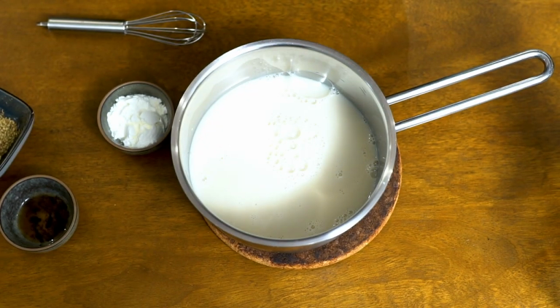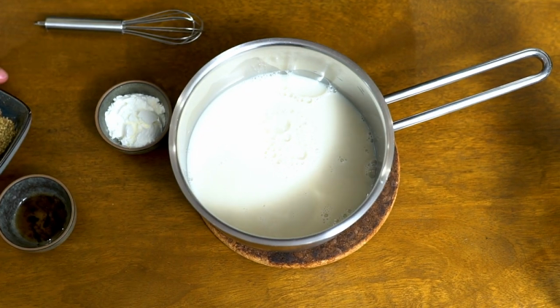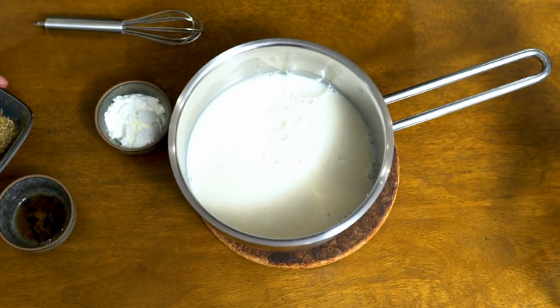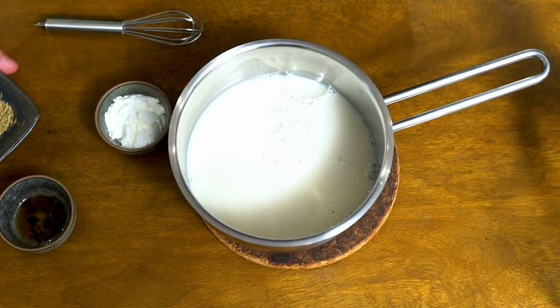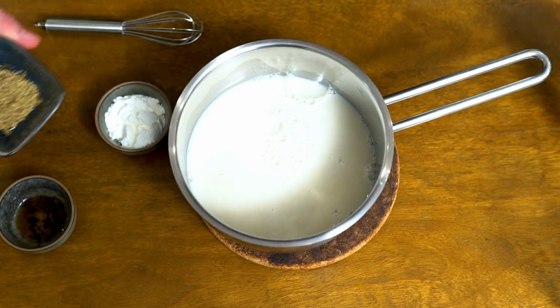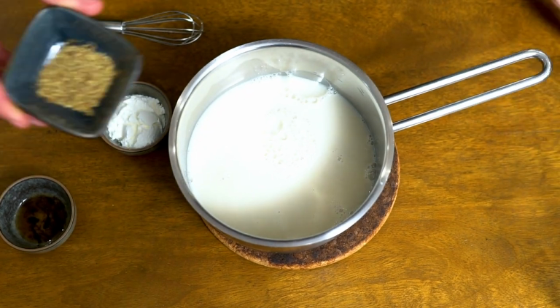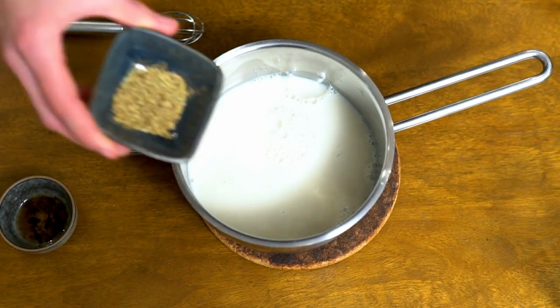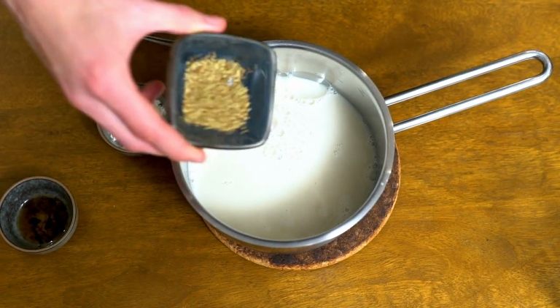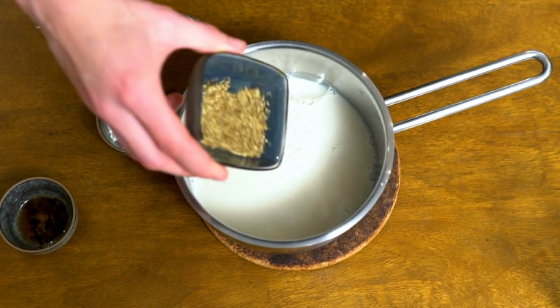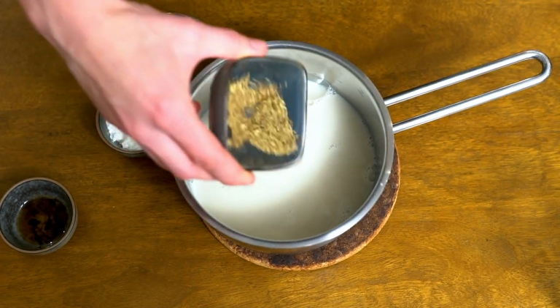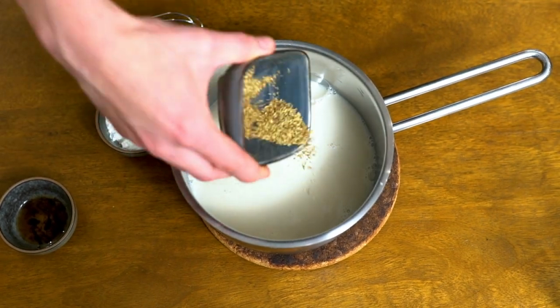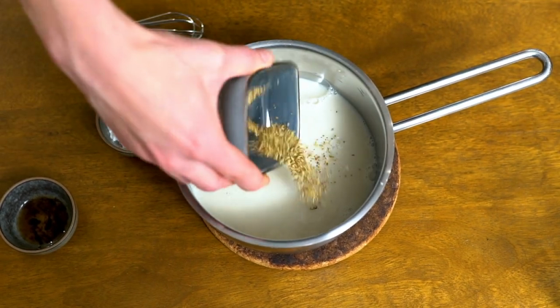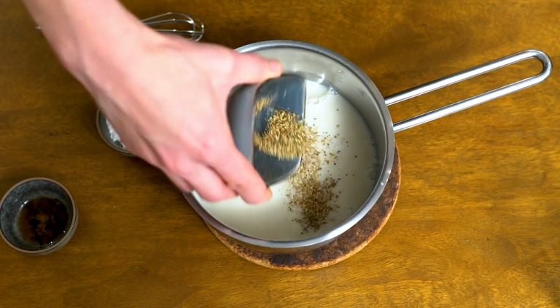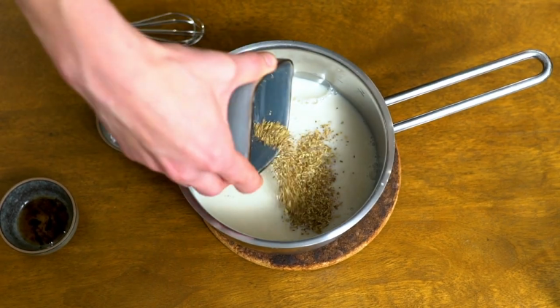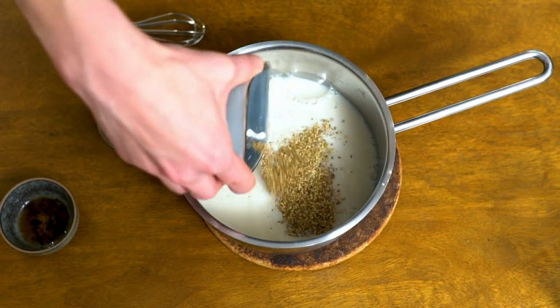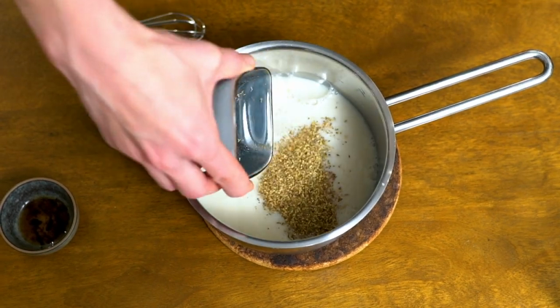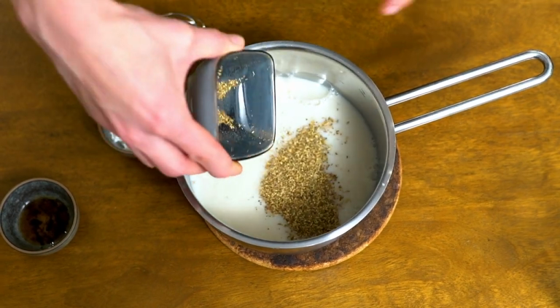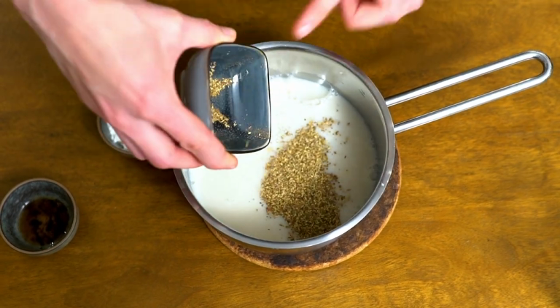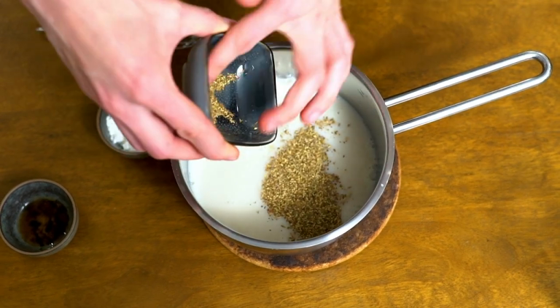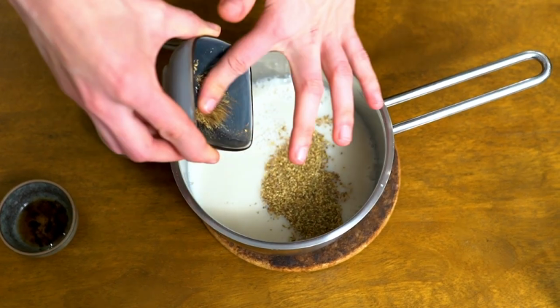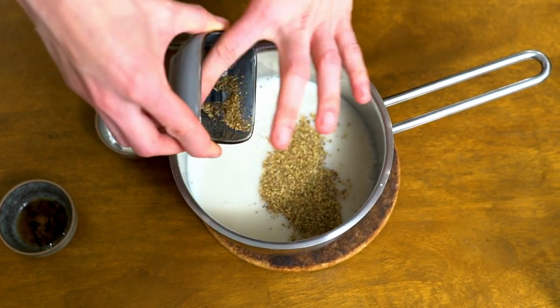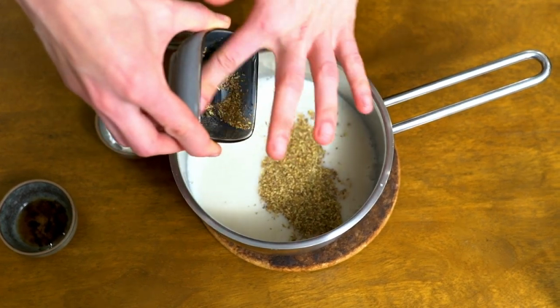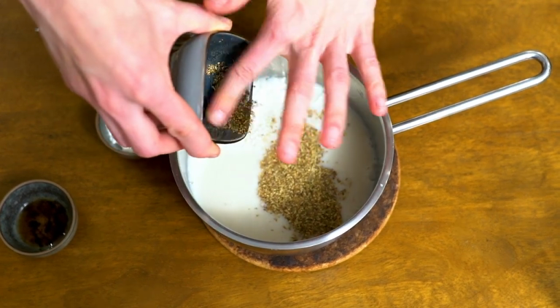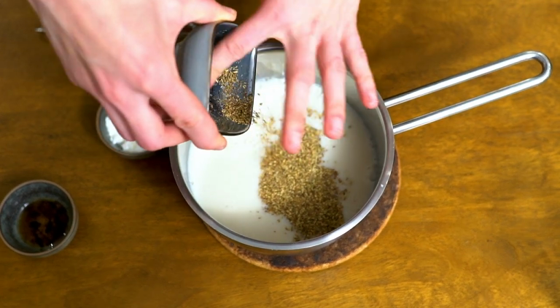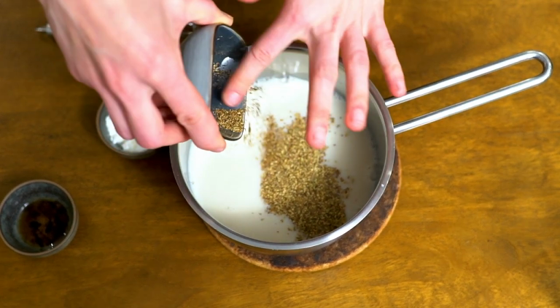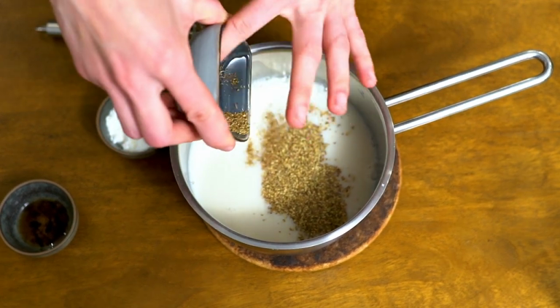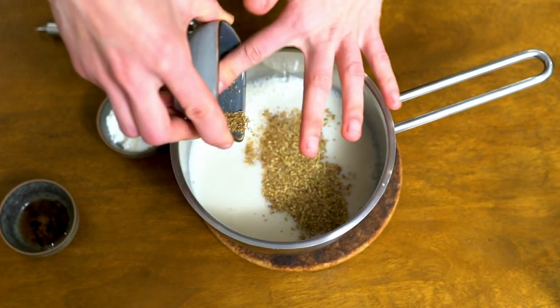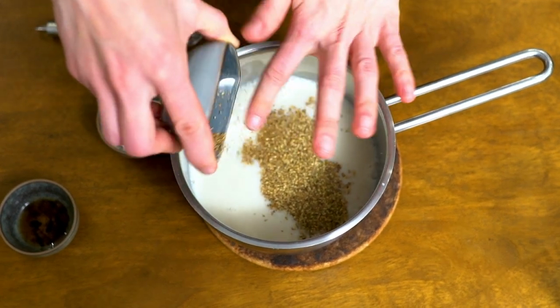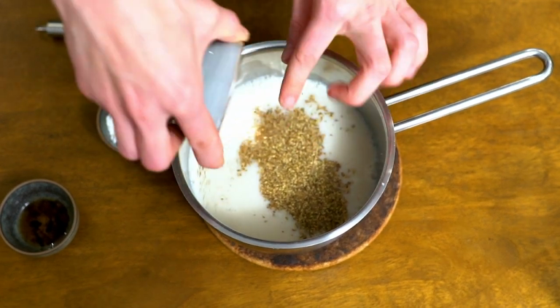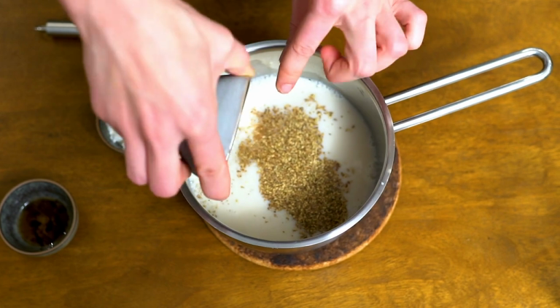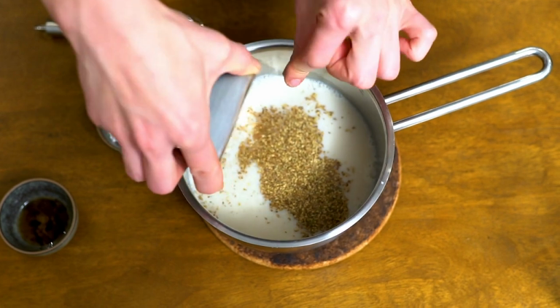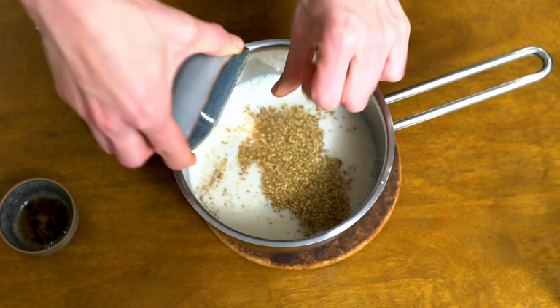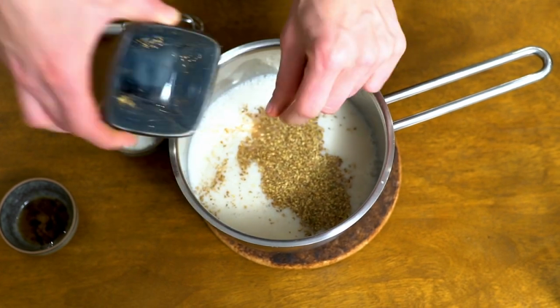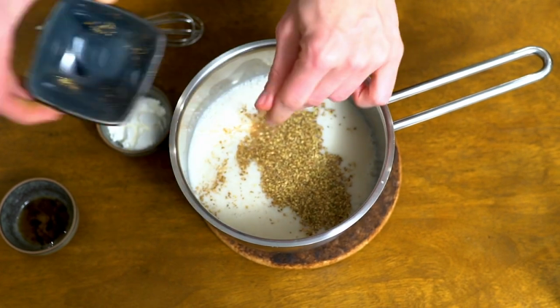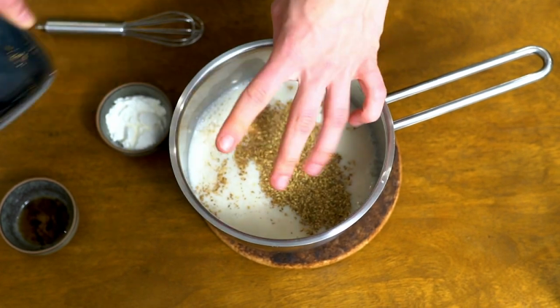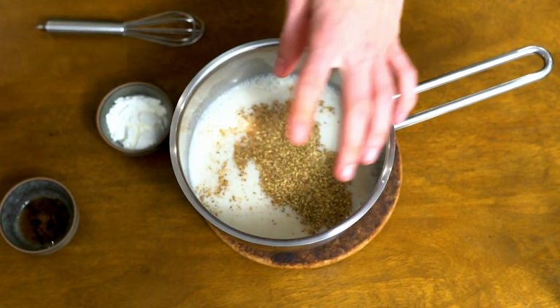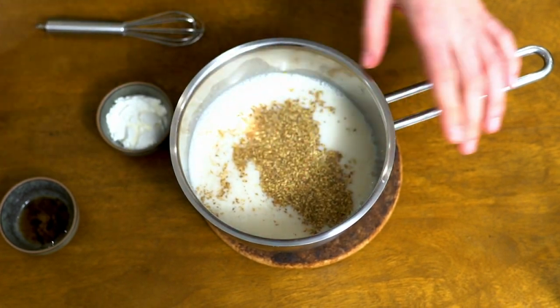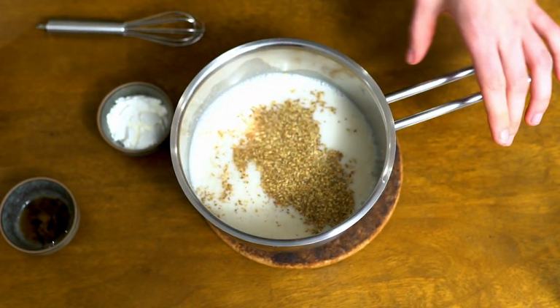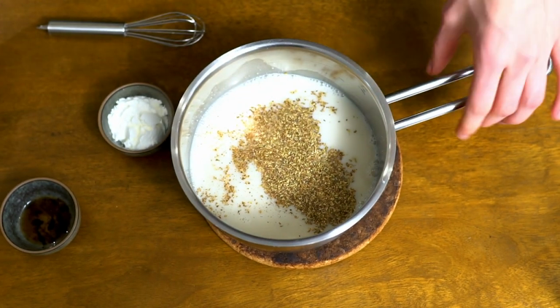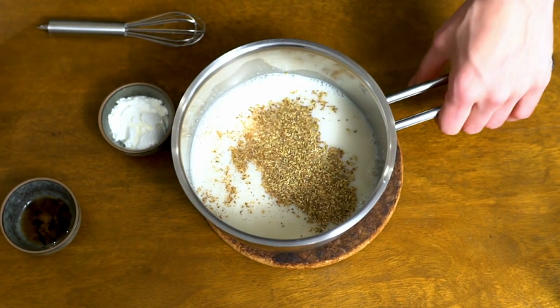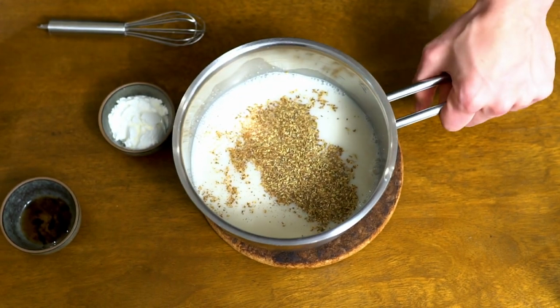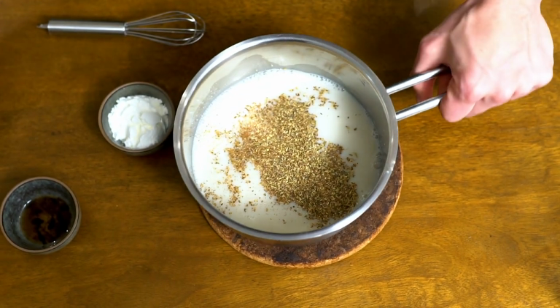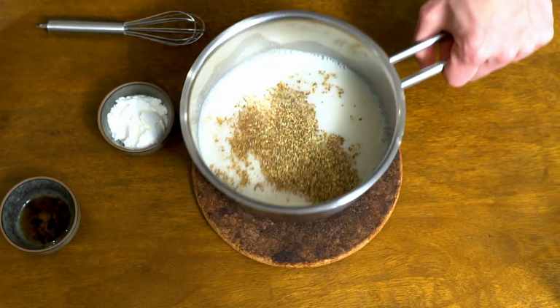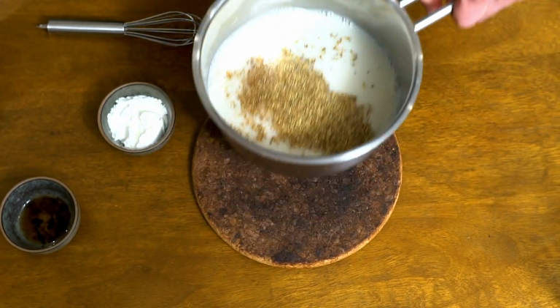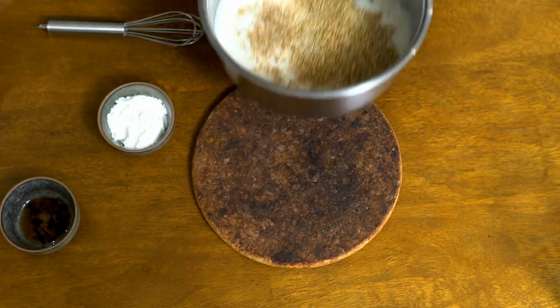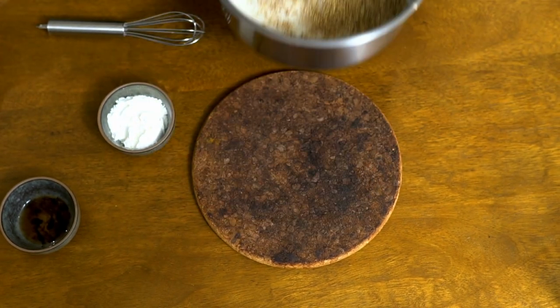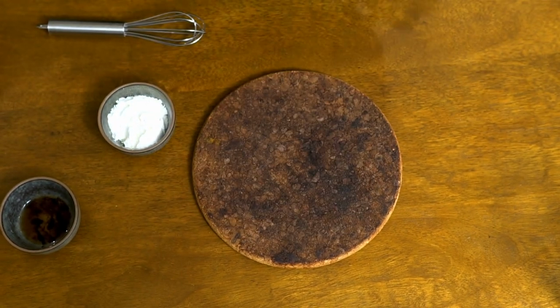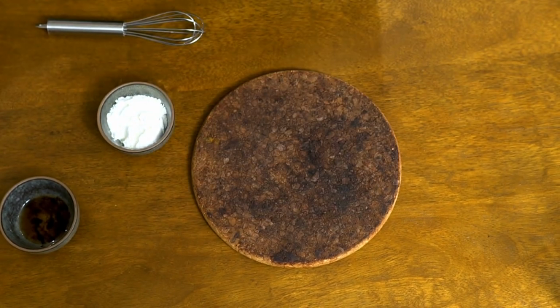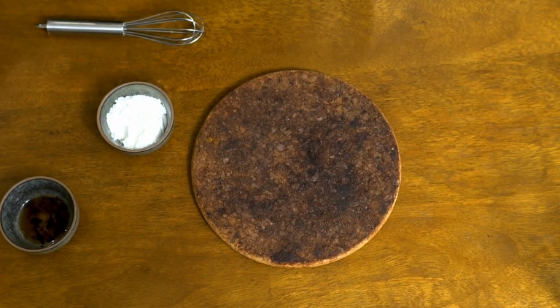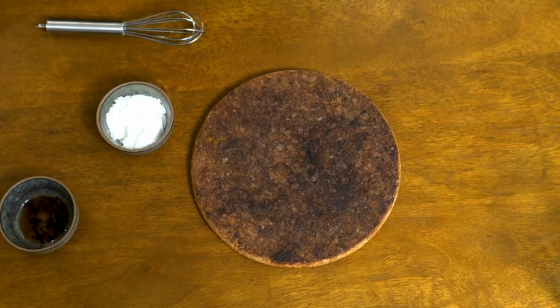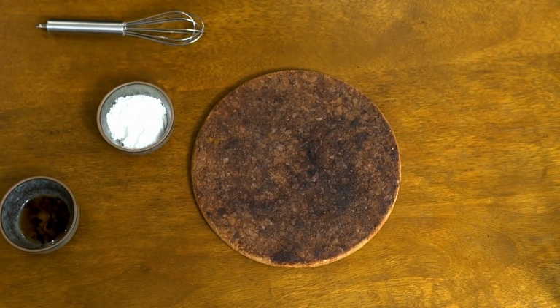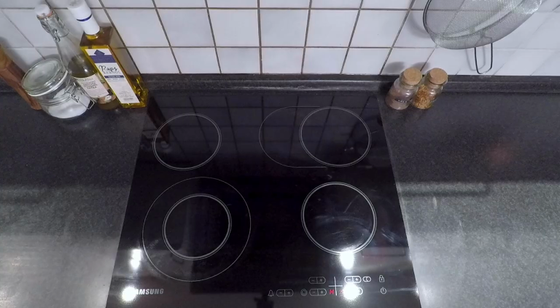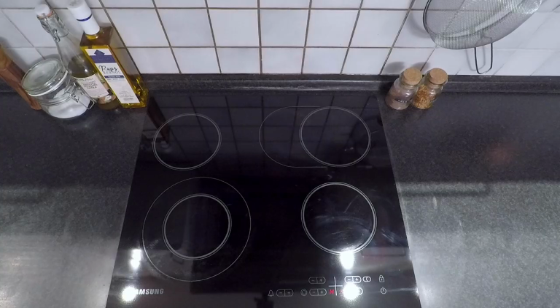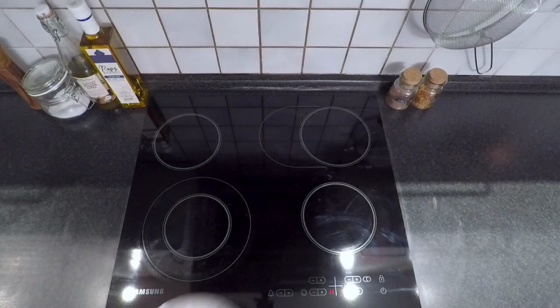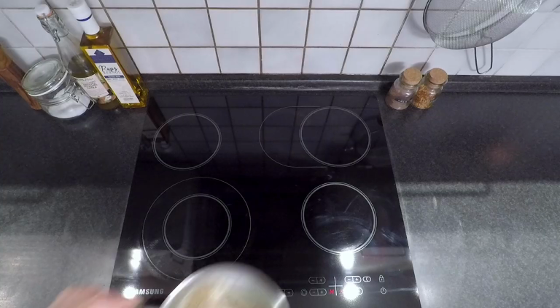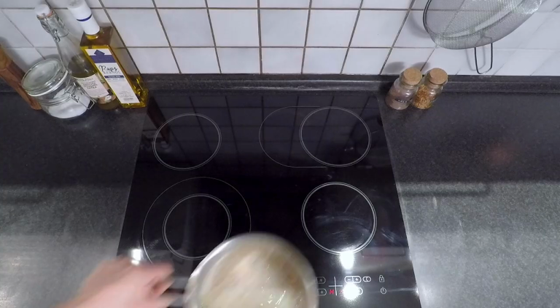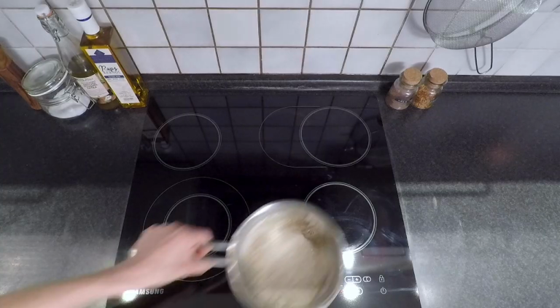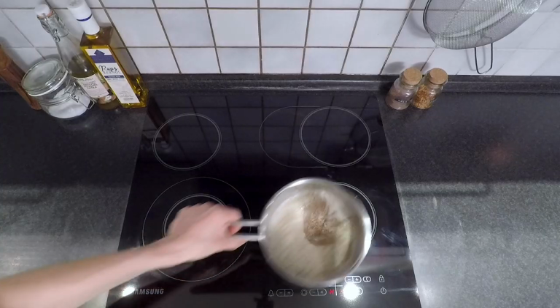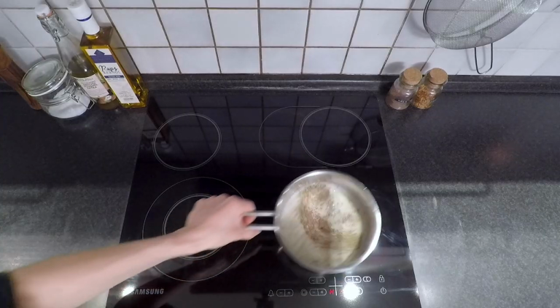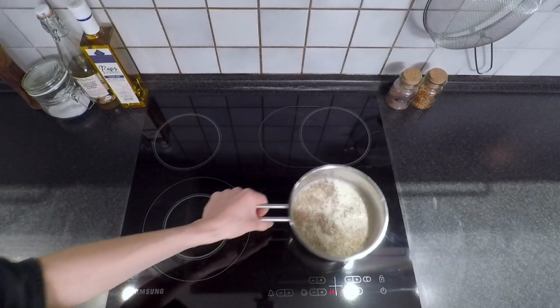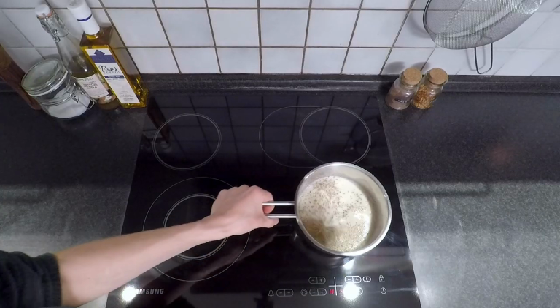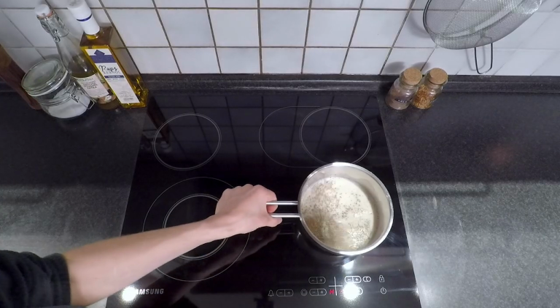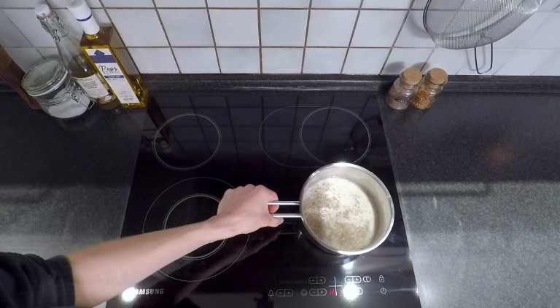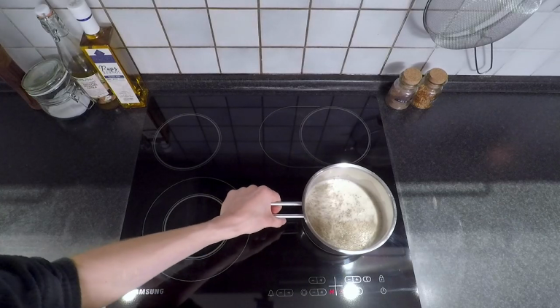Start by steeping 3 grams of loose chai in 300 milliliters of non-dairy milk for 6 minutes.